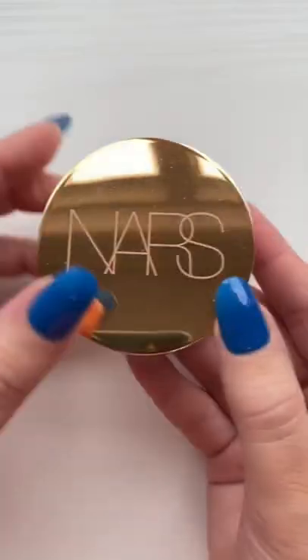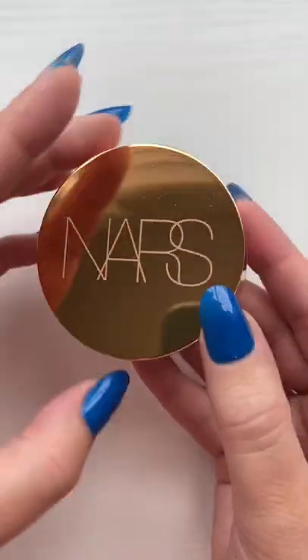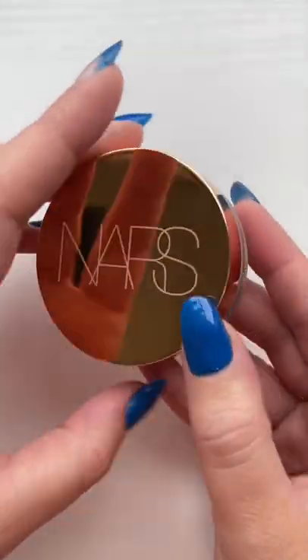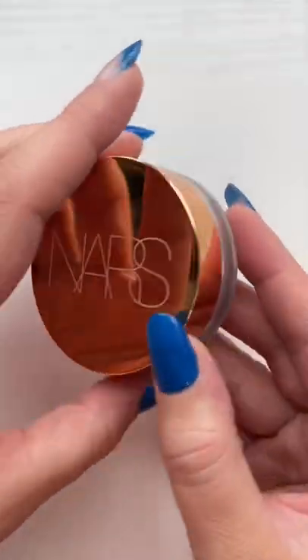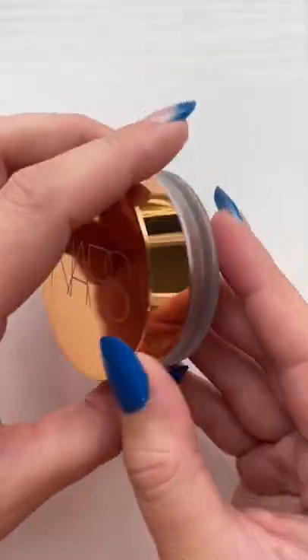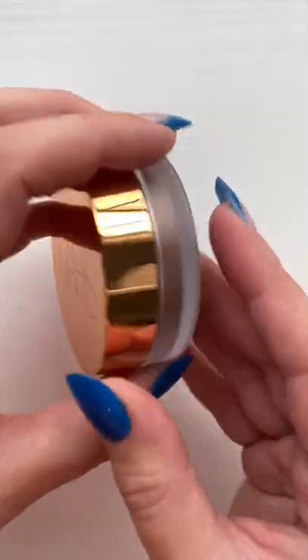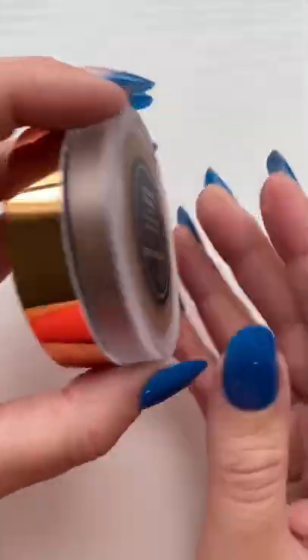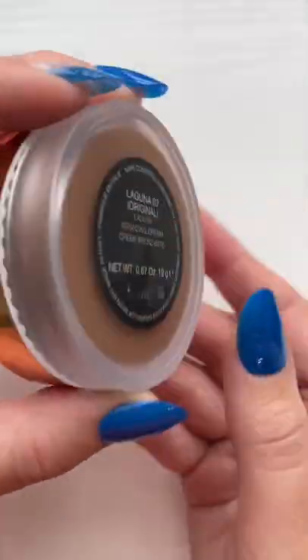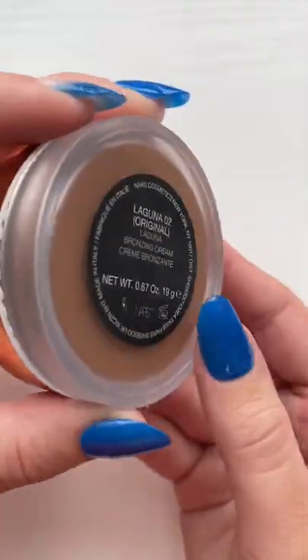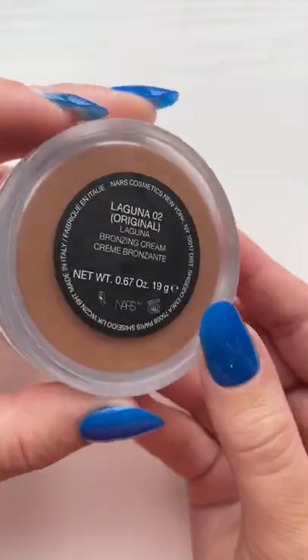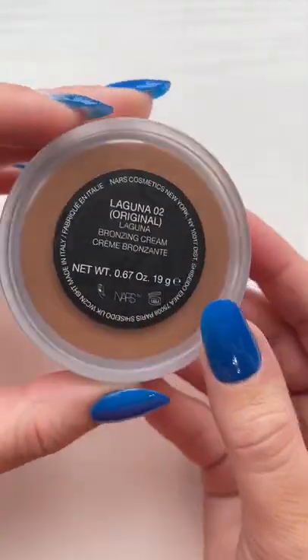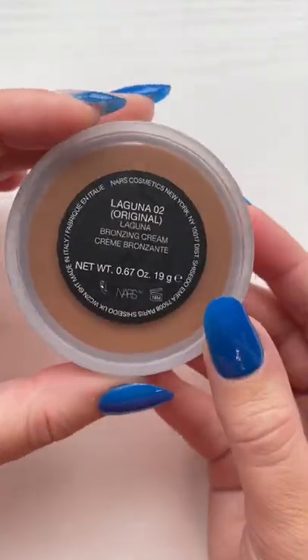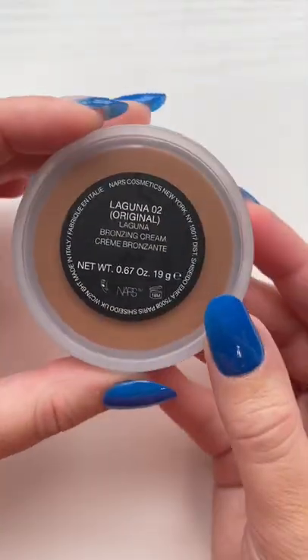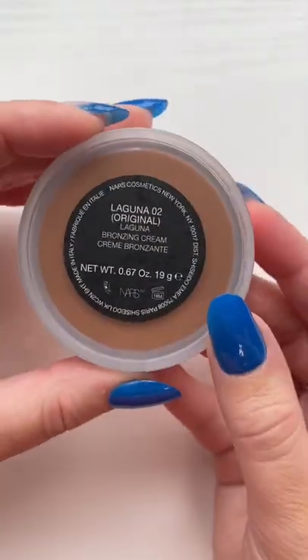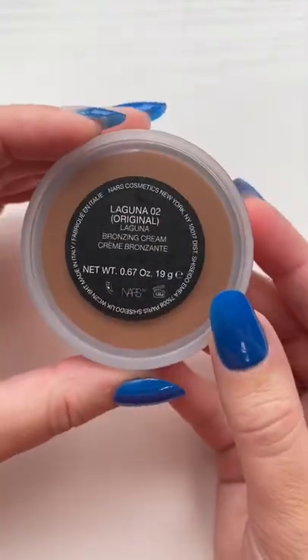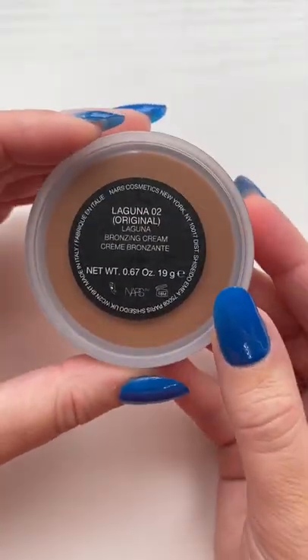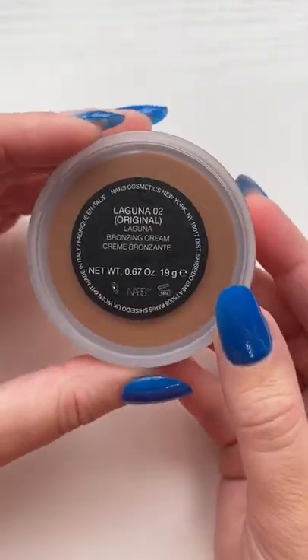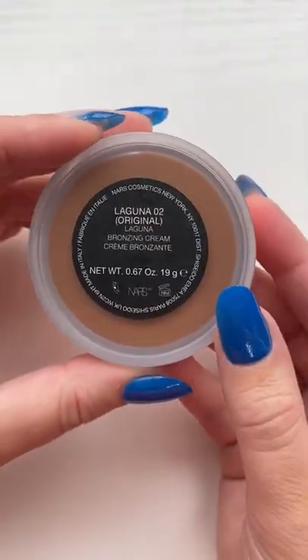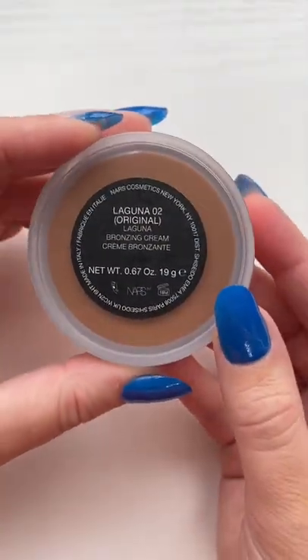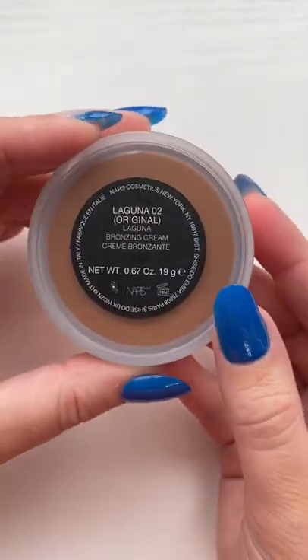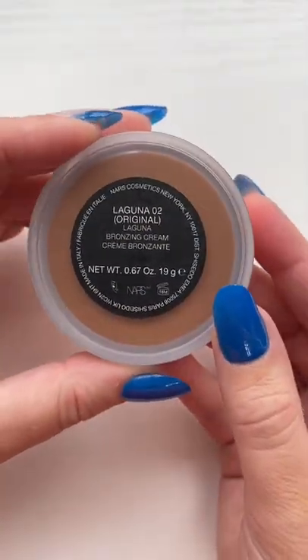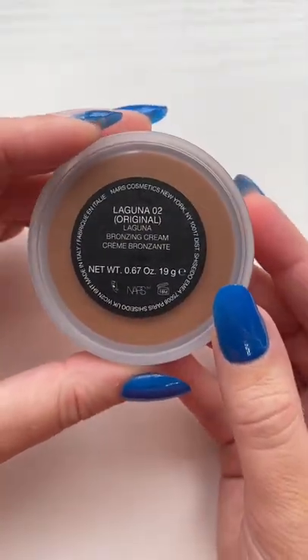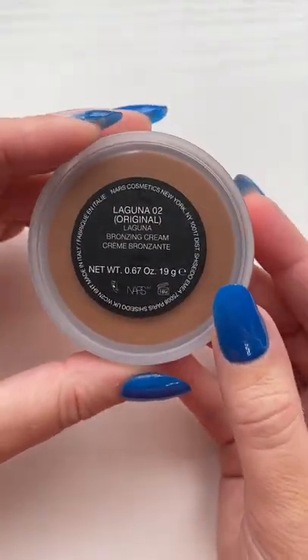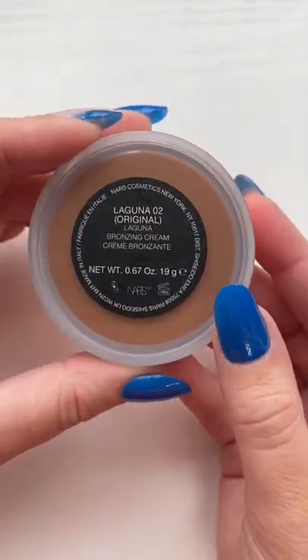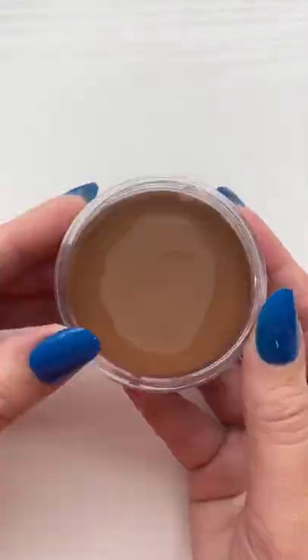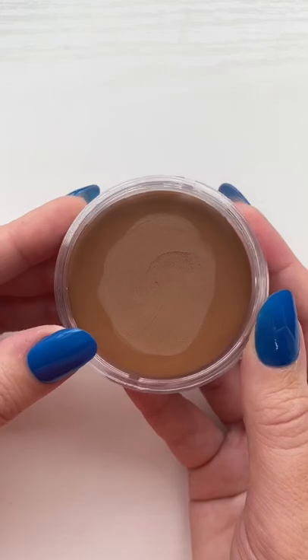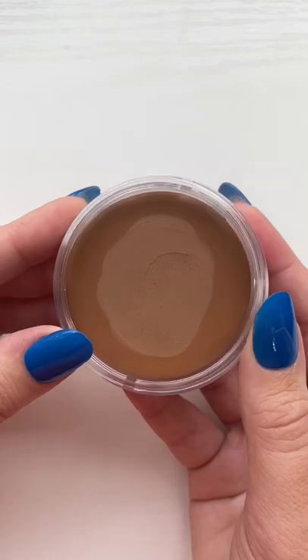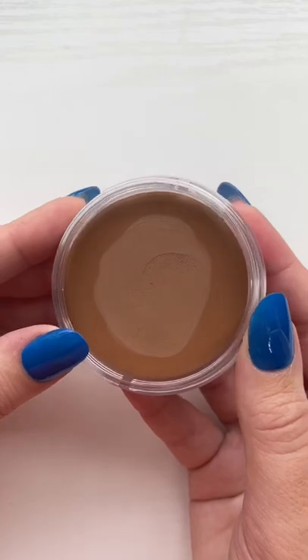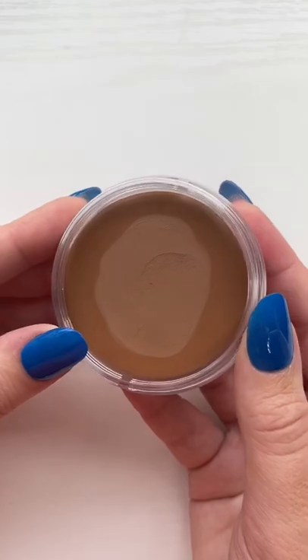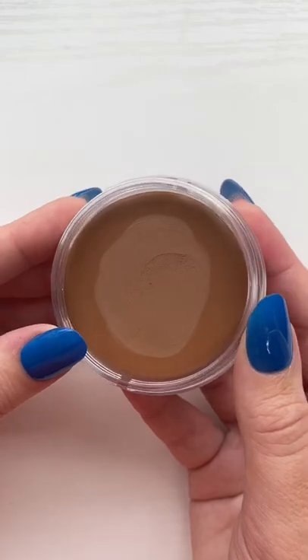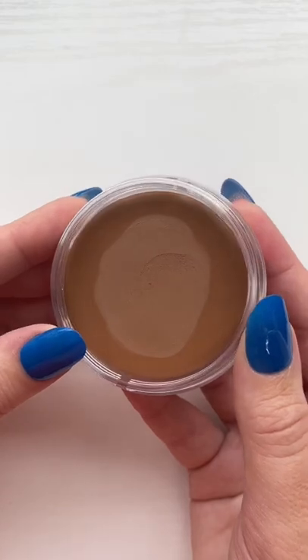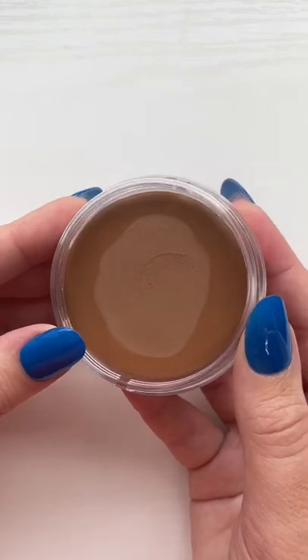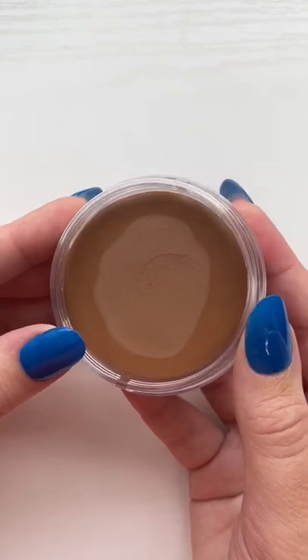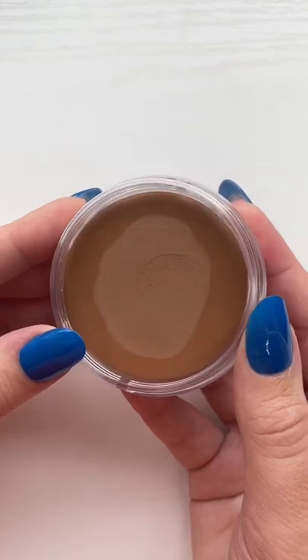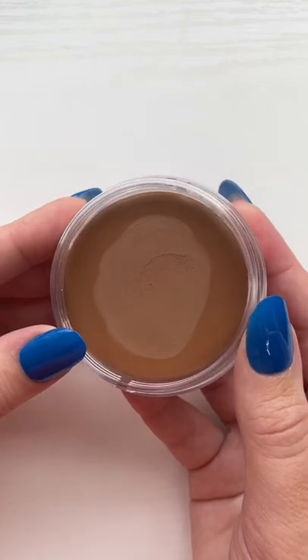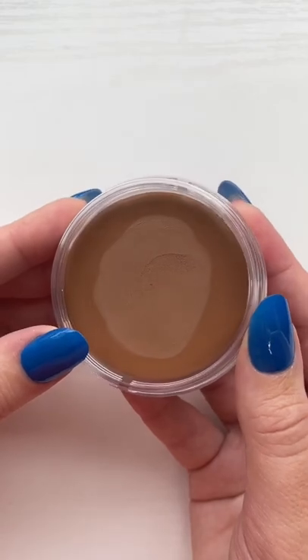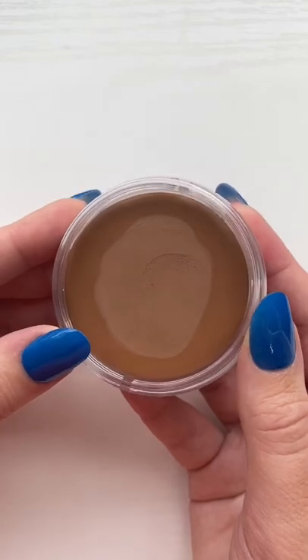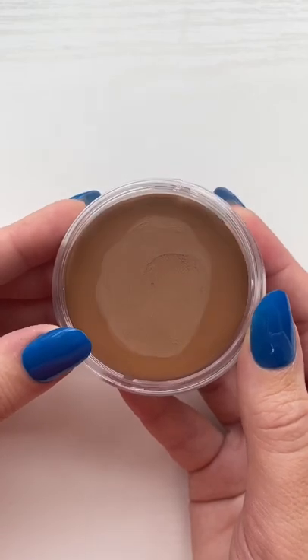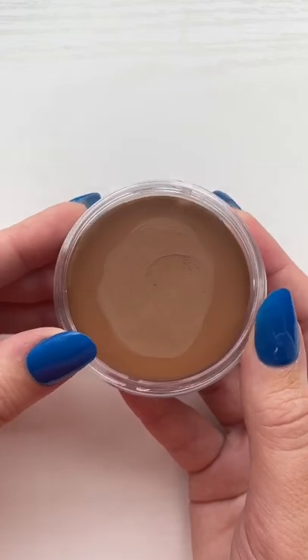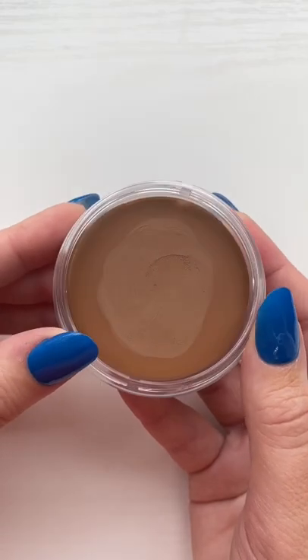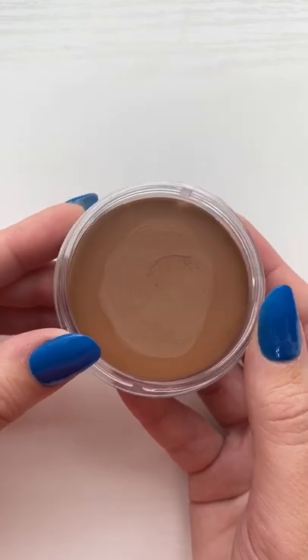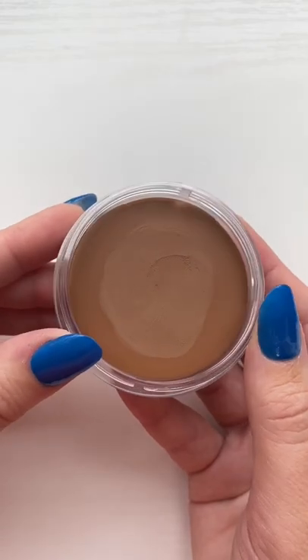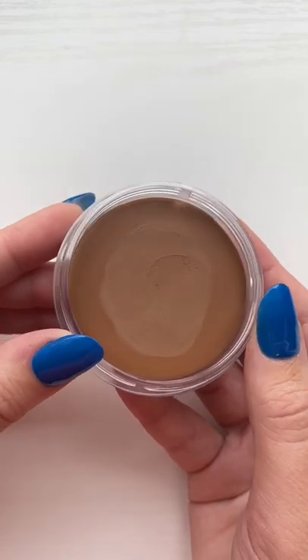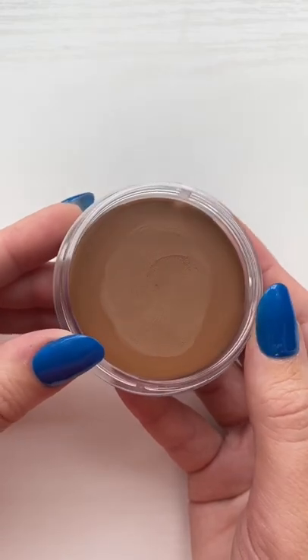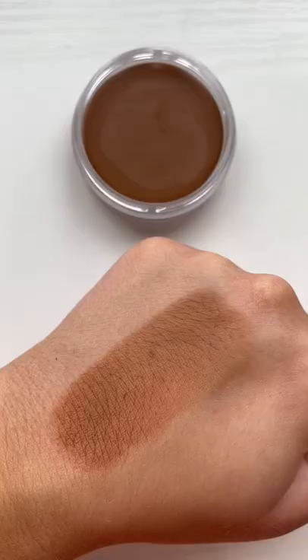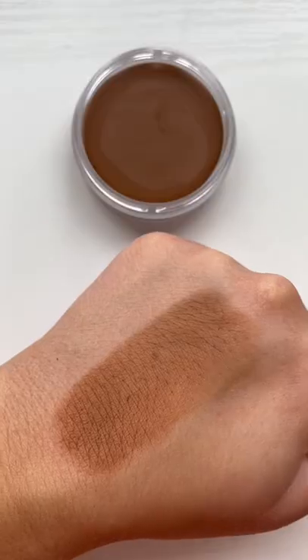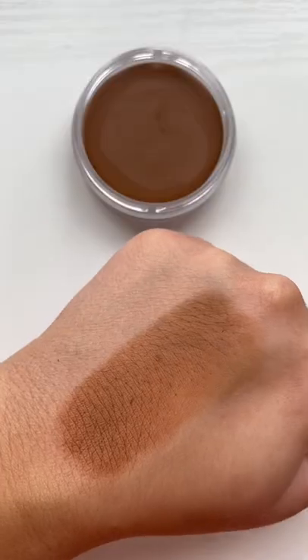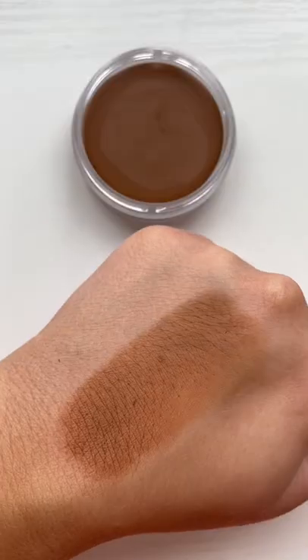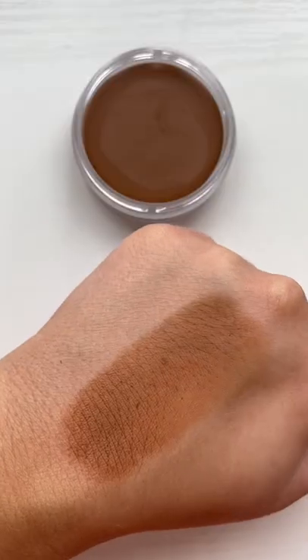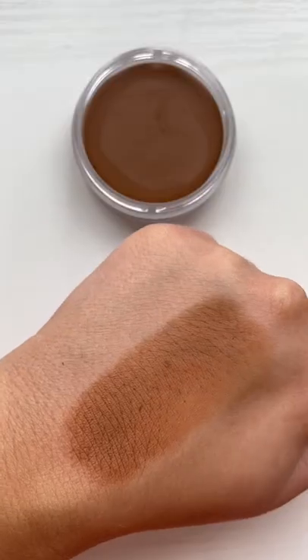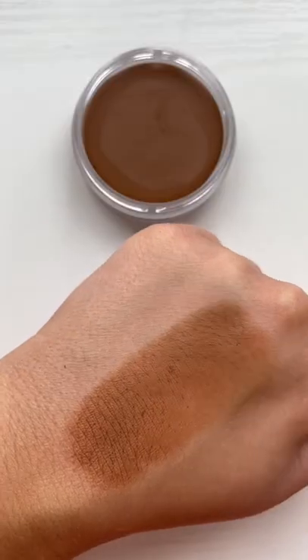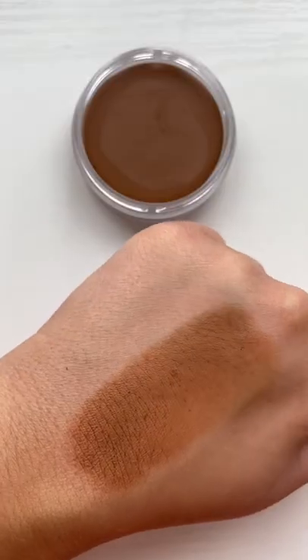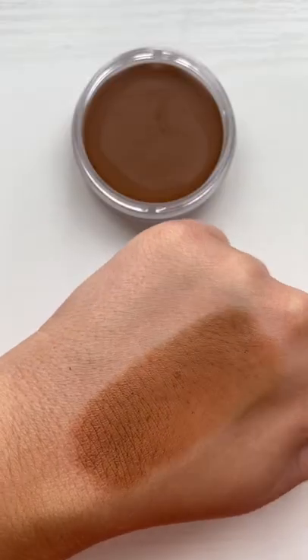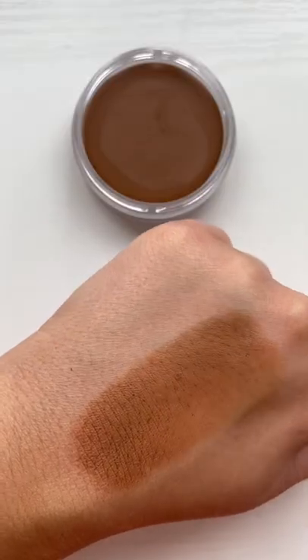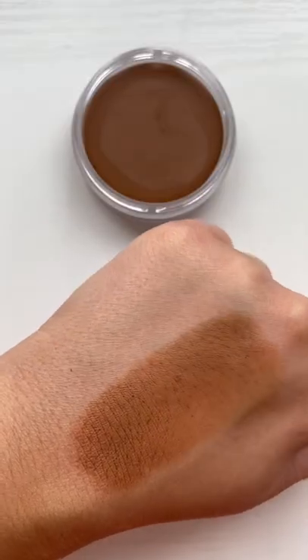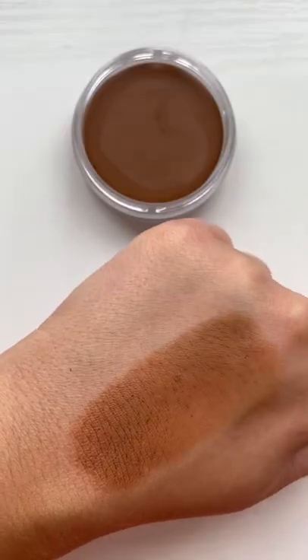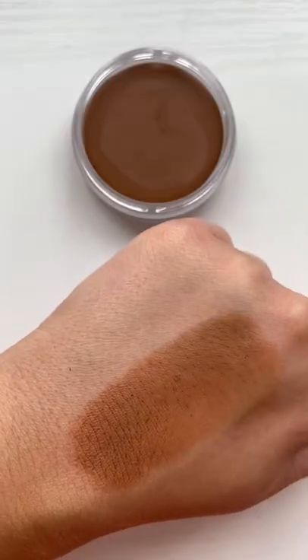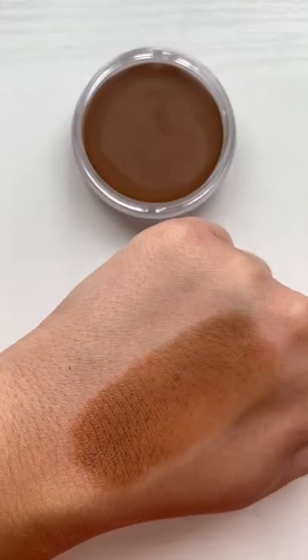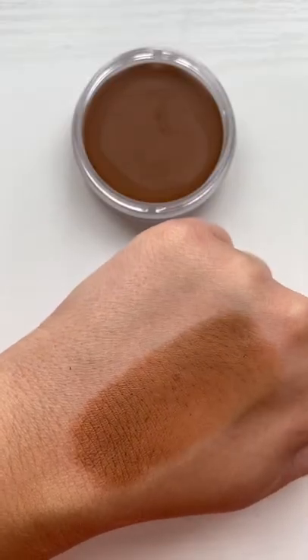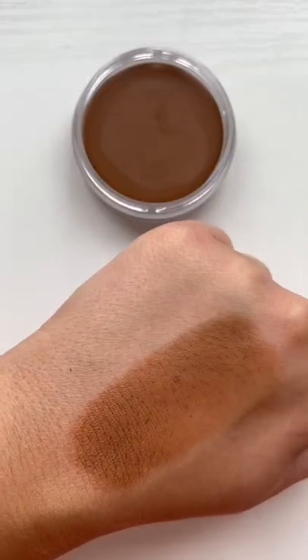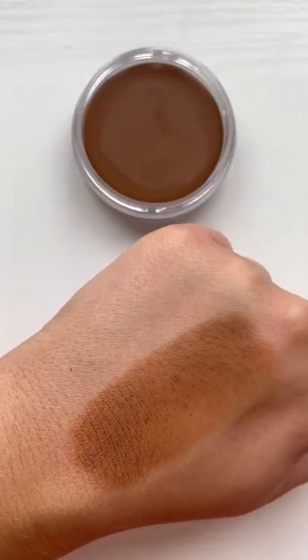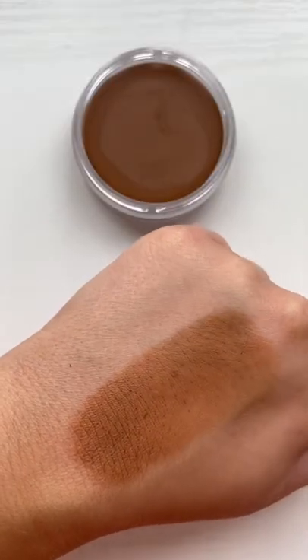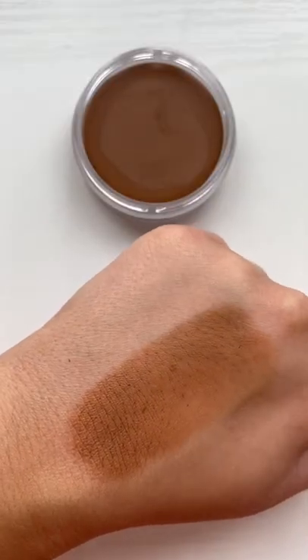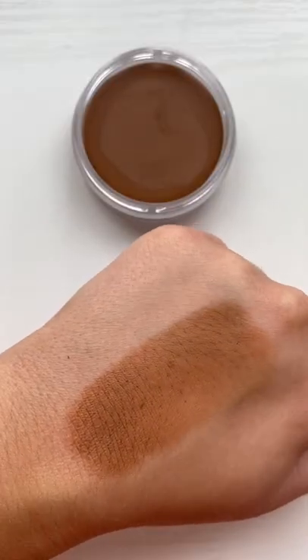And then the NARS Laguna Bronzing Cream. This is a great formula. Again, there are so many cream bronzers — where do we begin?